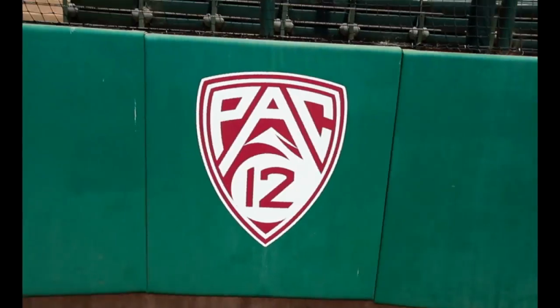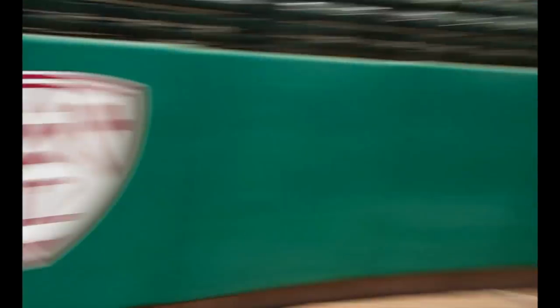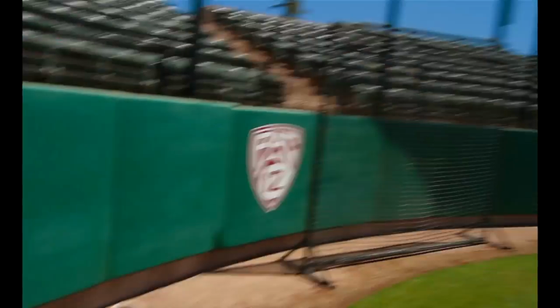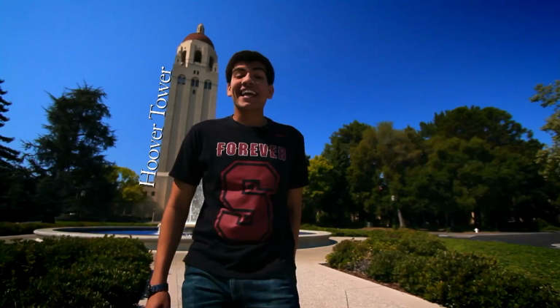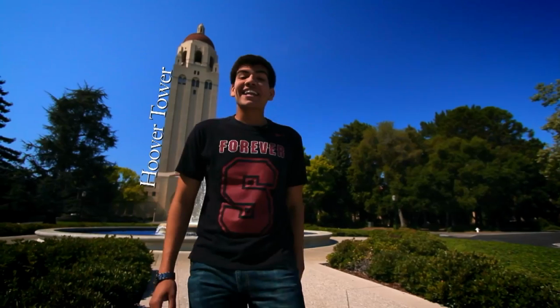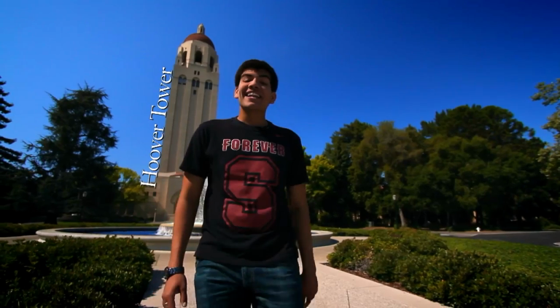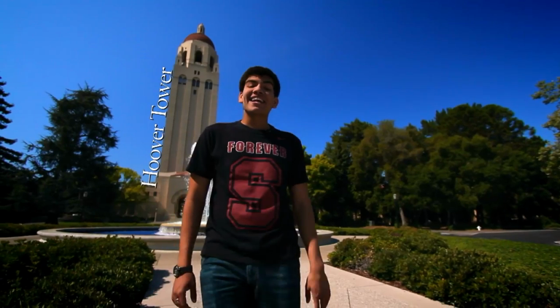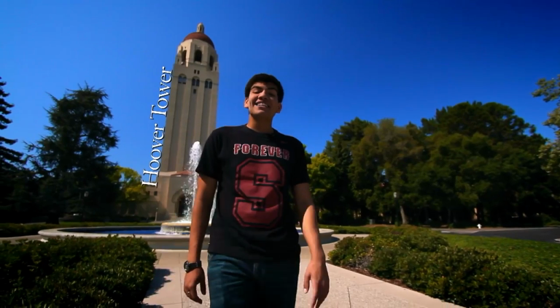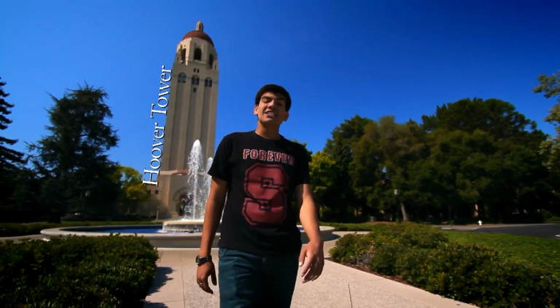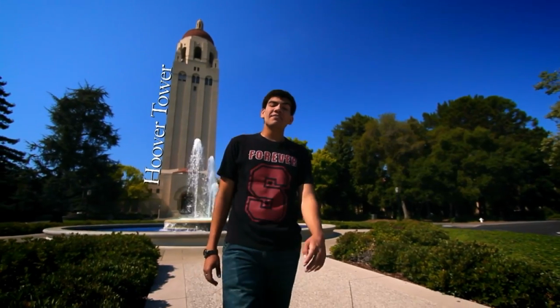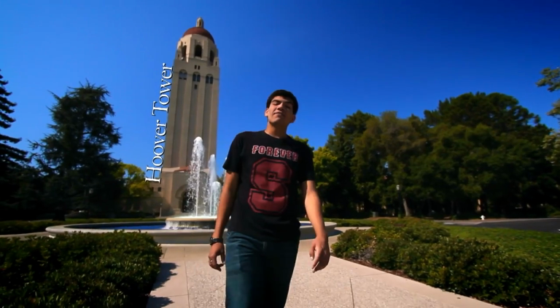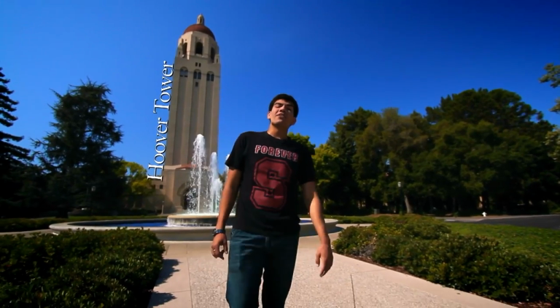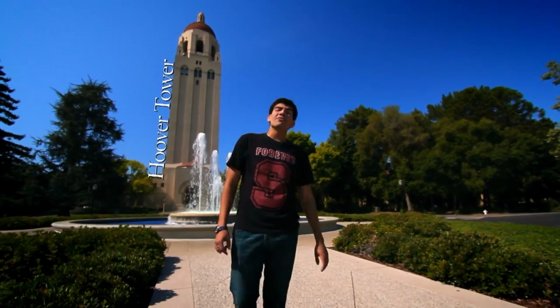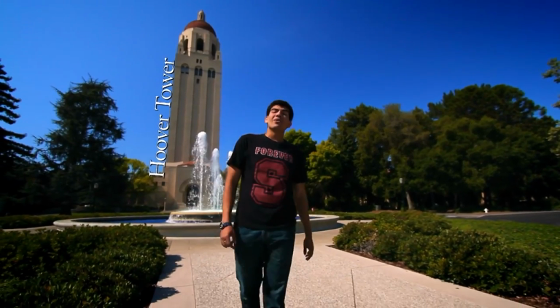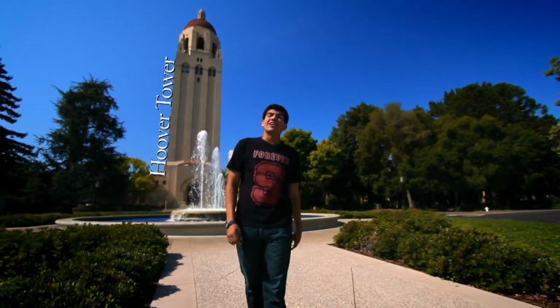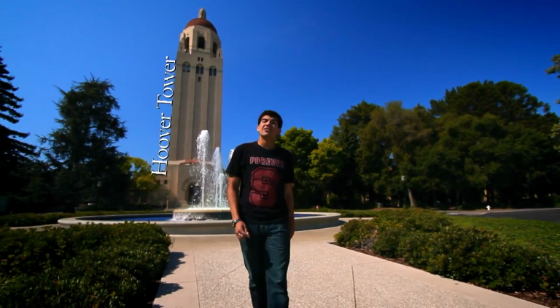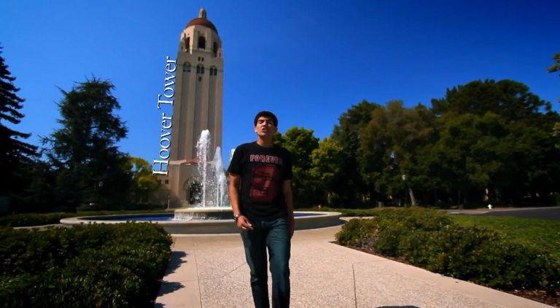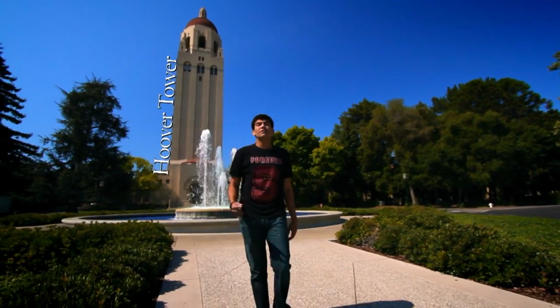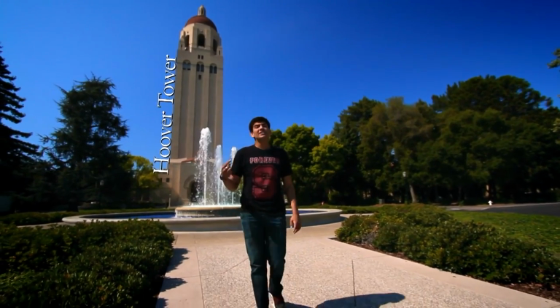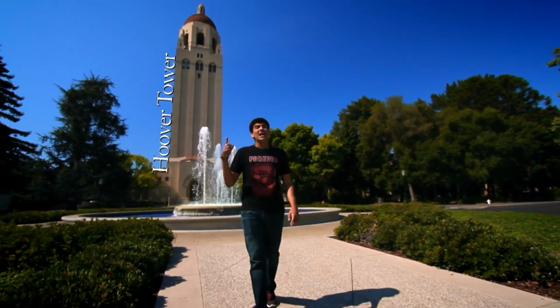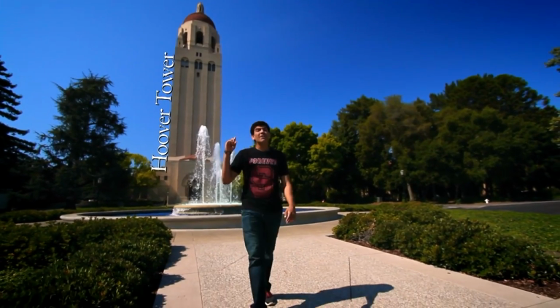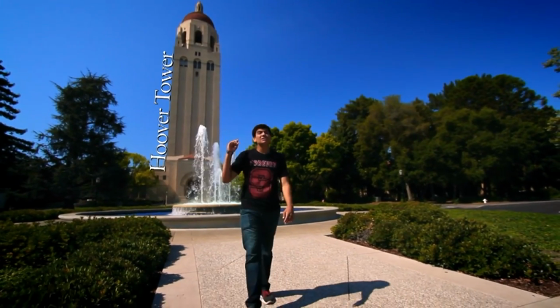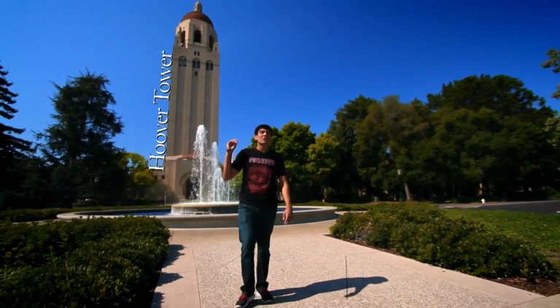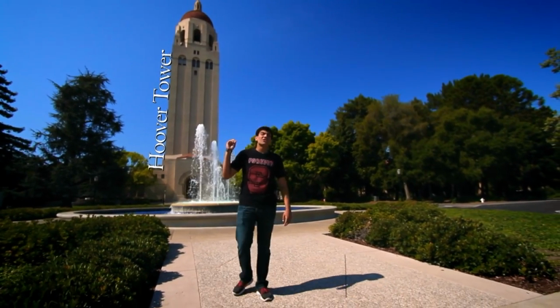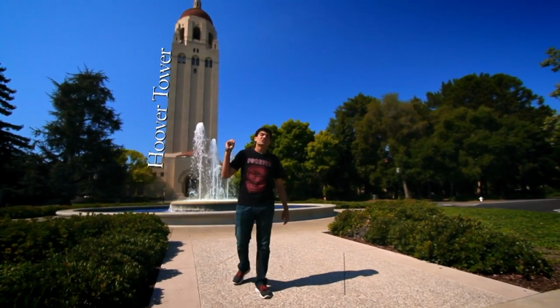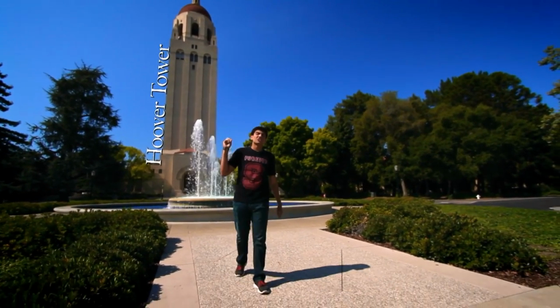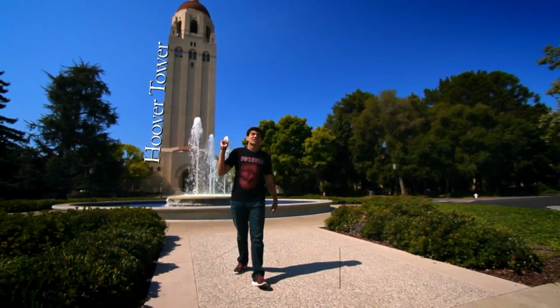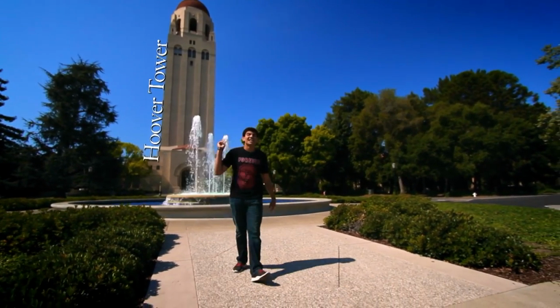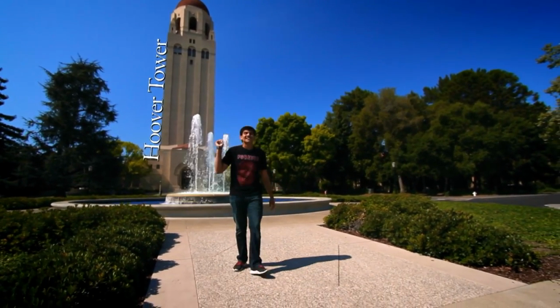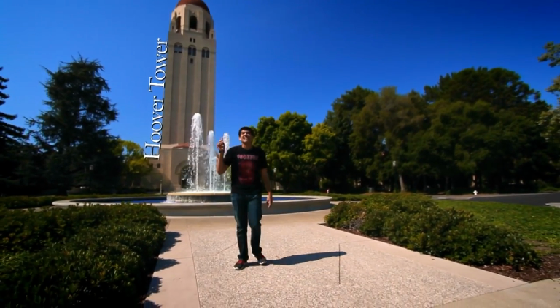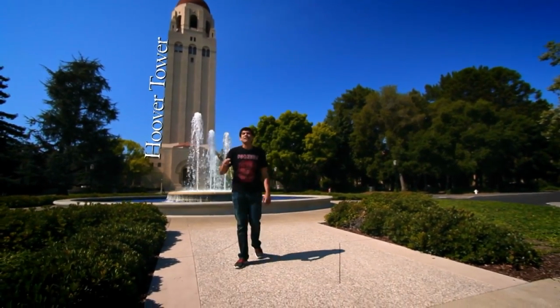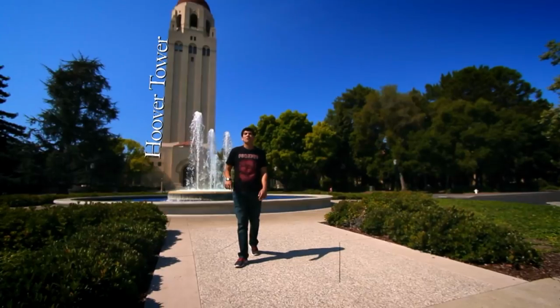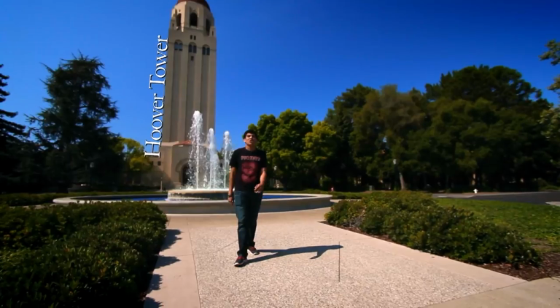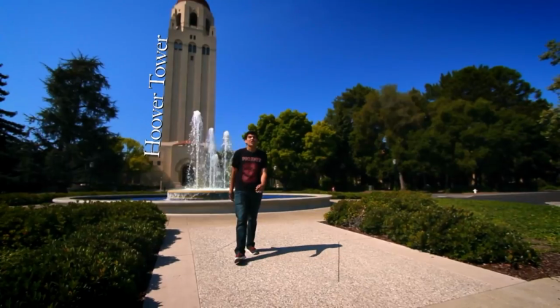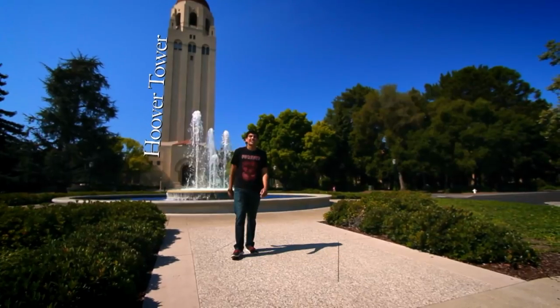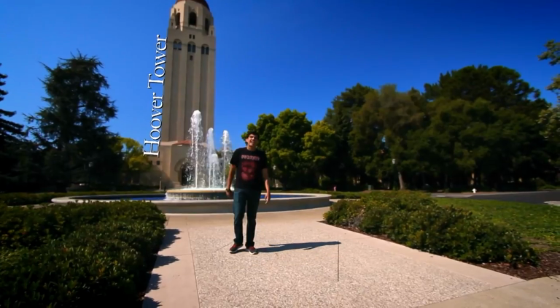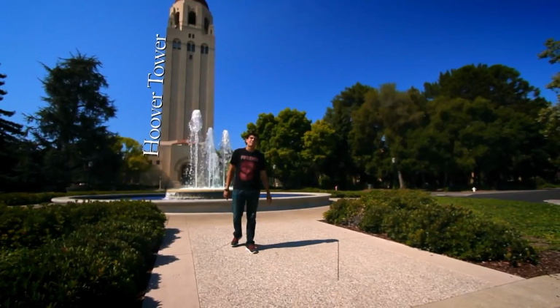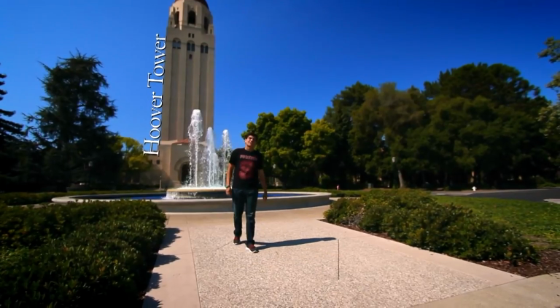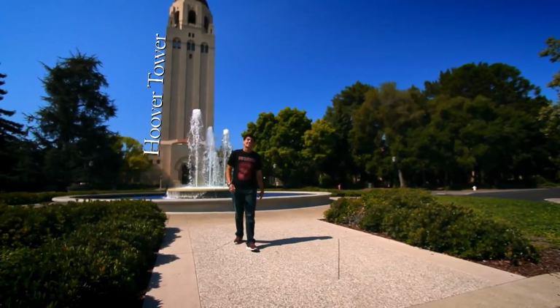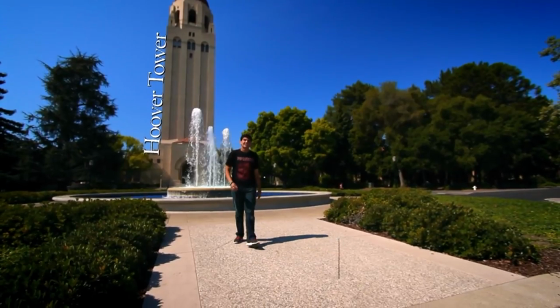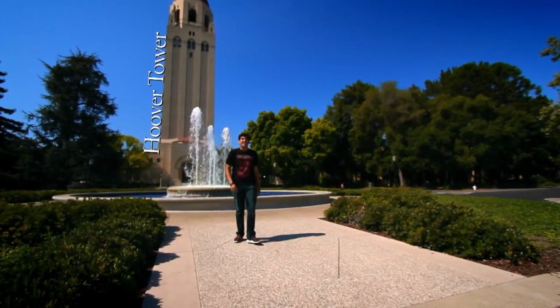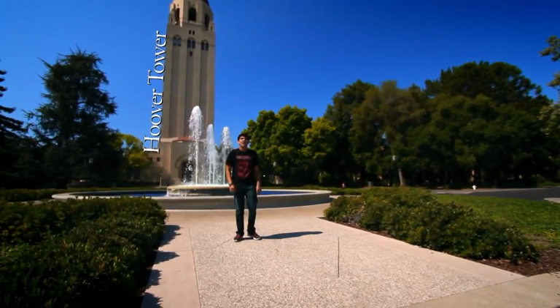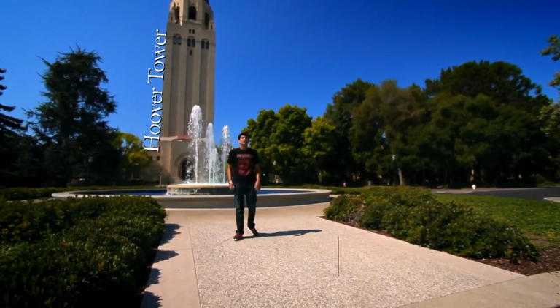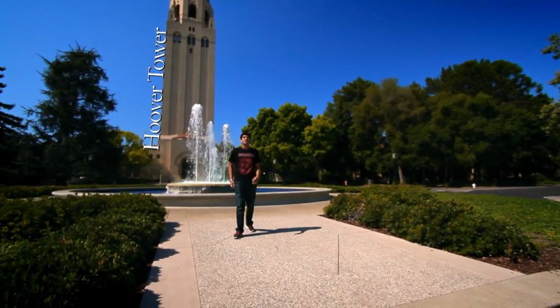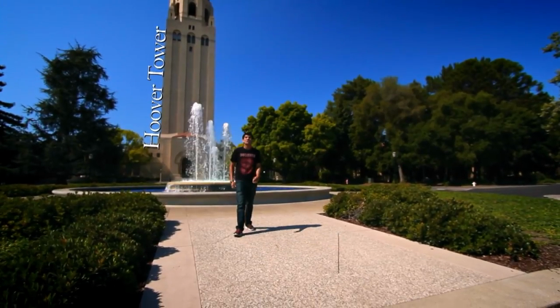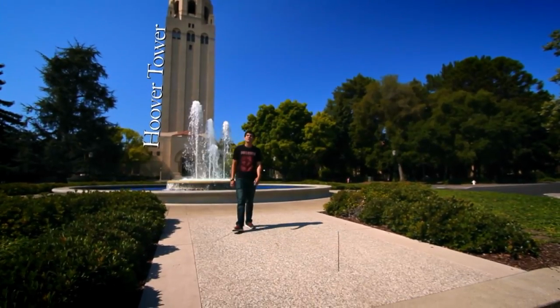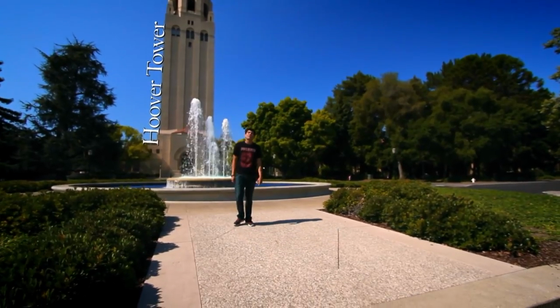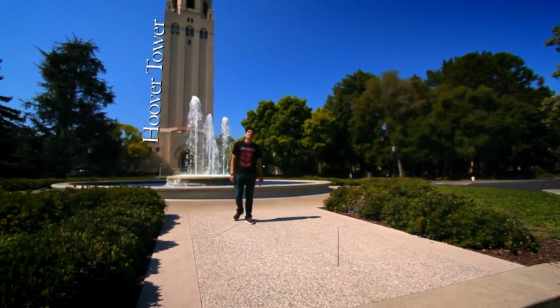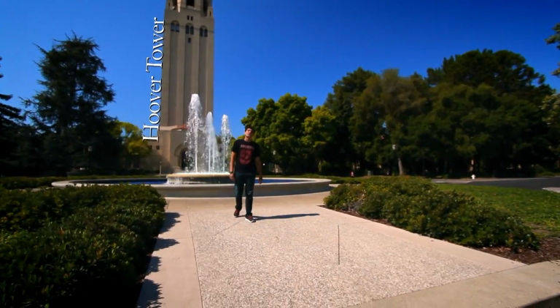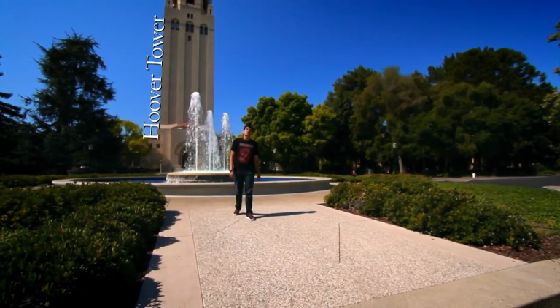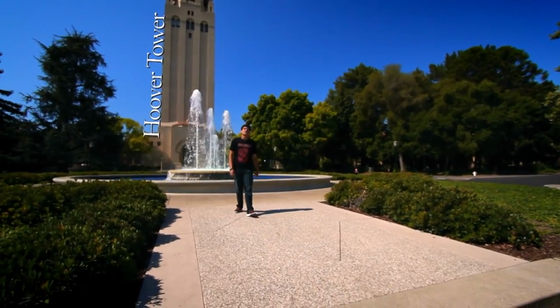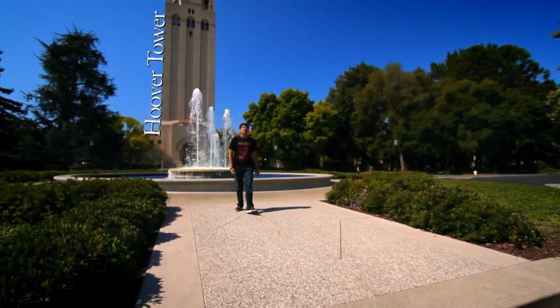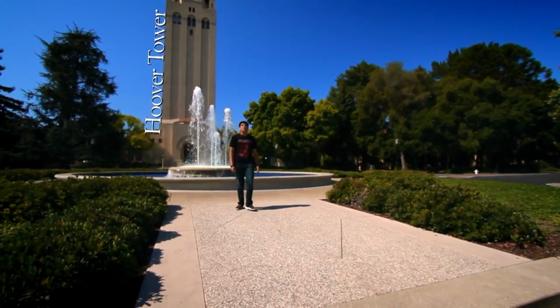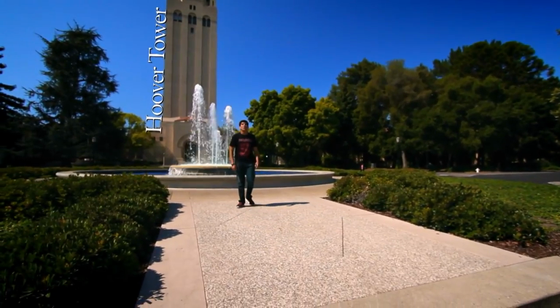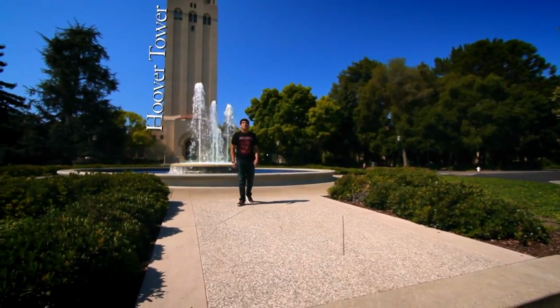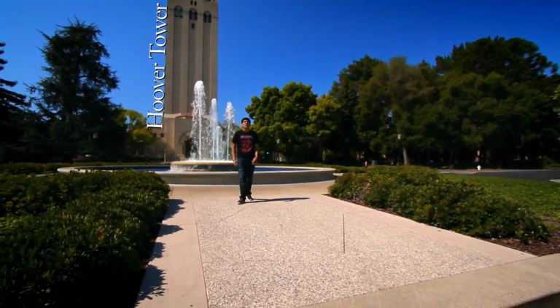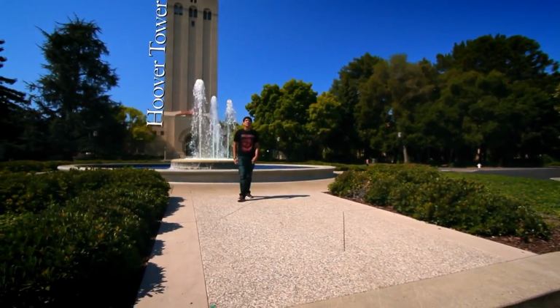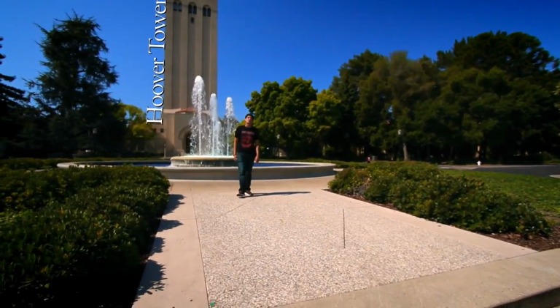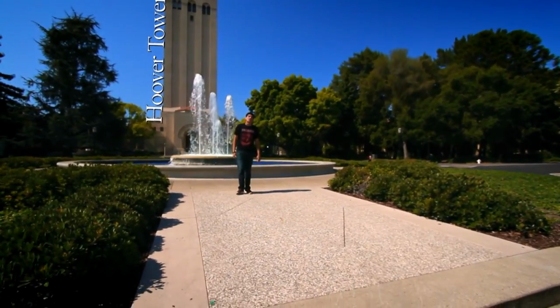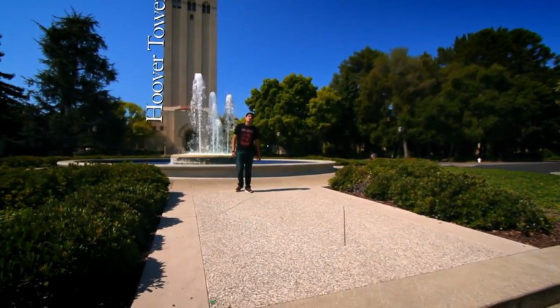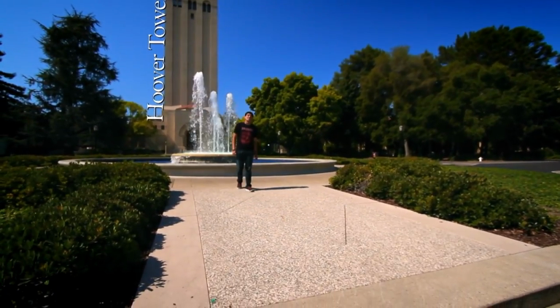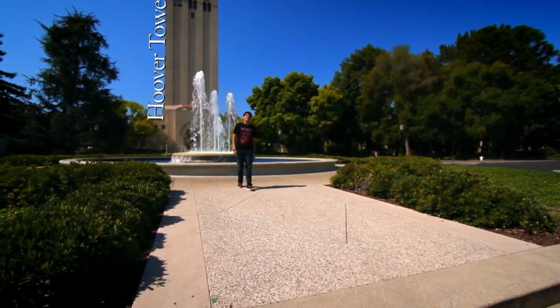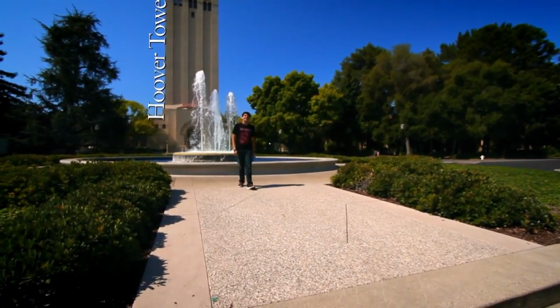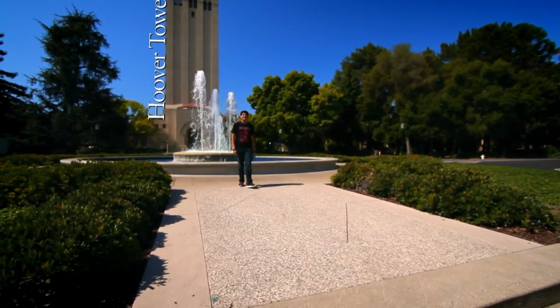Dedicated in 1941, Hoover Tower is more than just a nice landmark on campus. It houses the Hoover Institute on war, revolution, and peace.